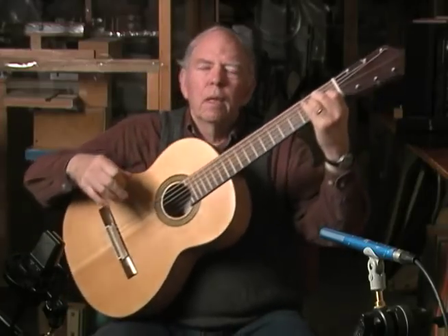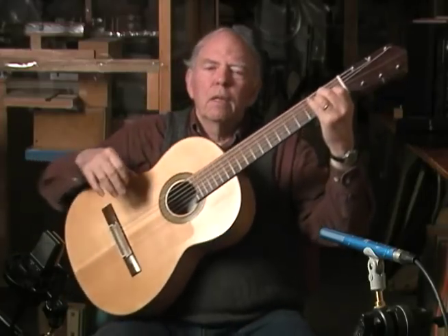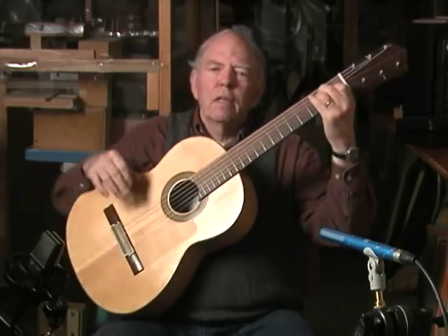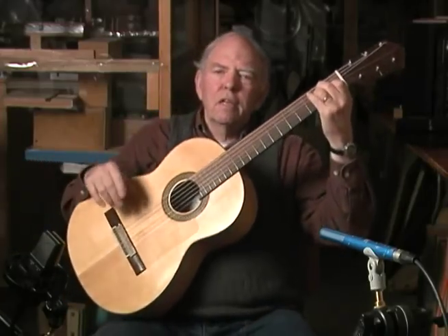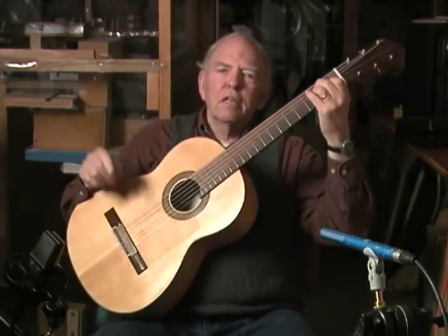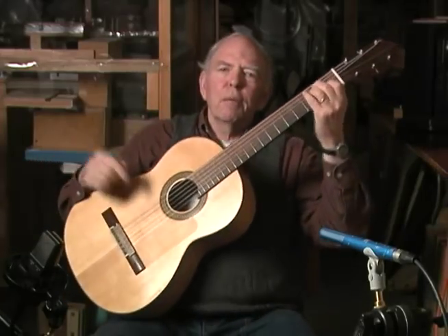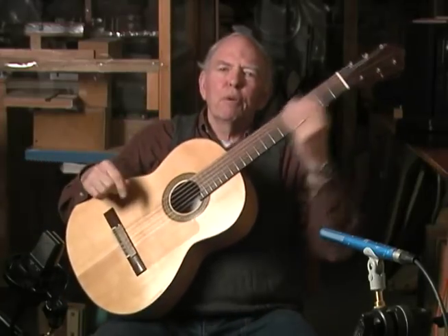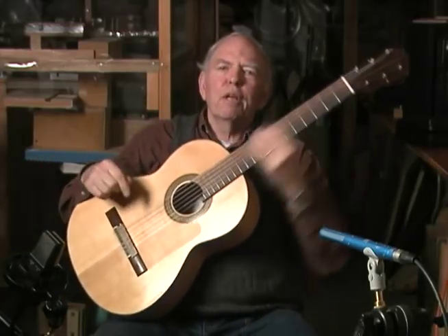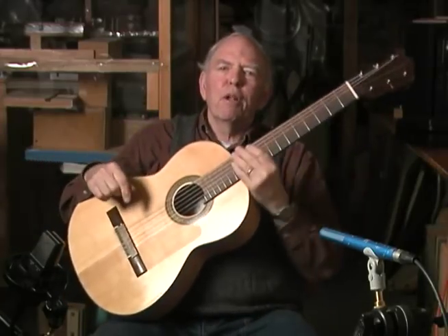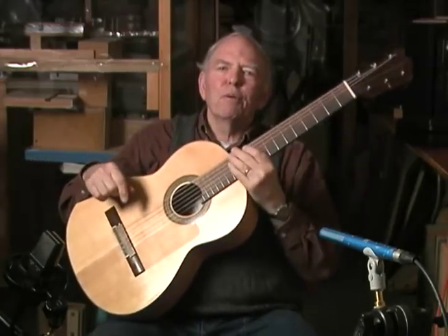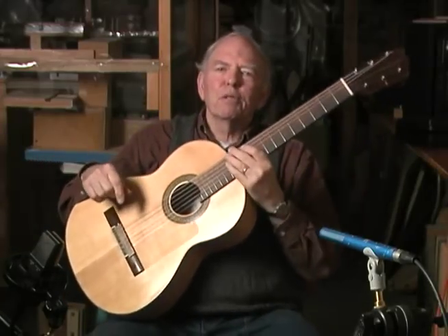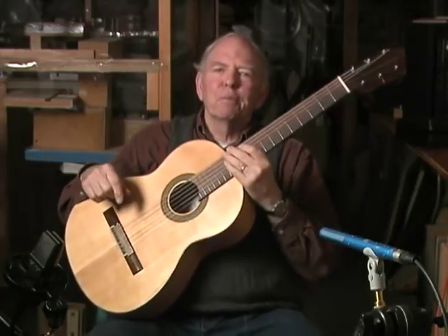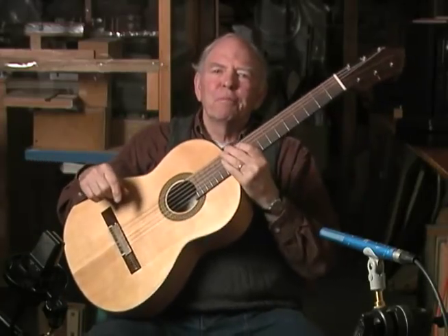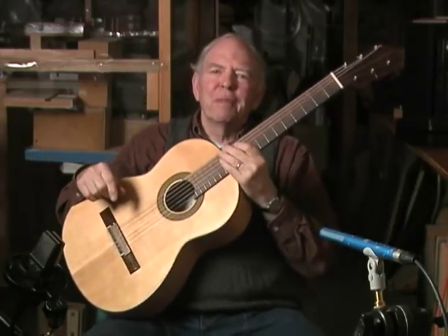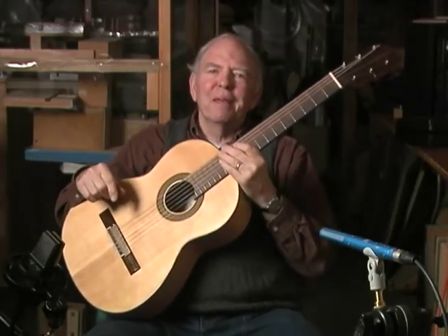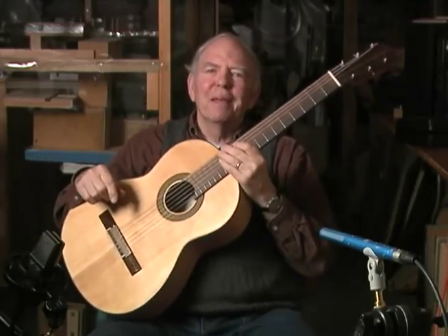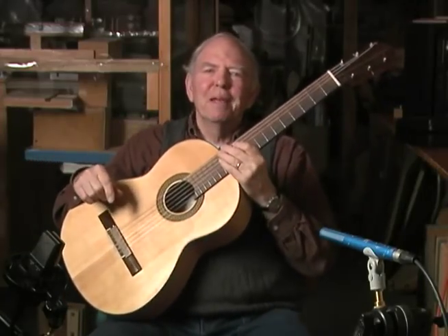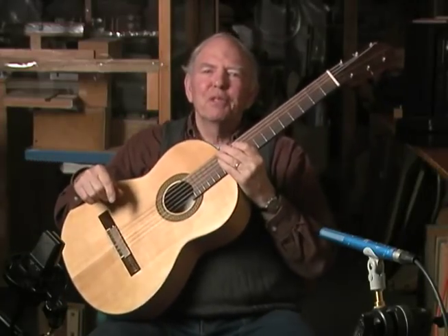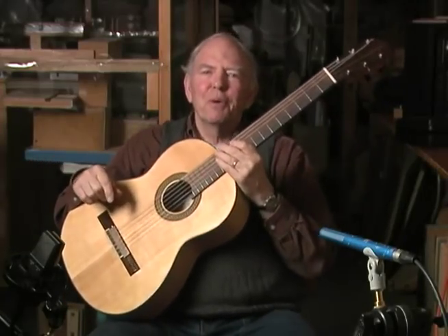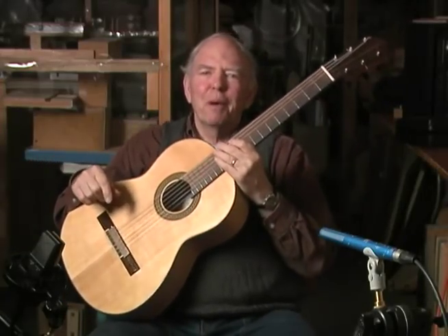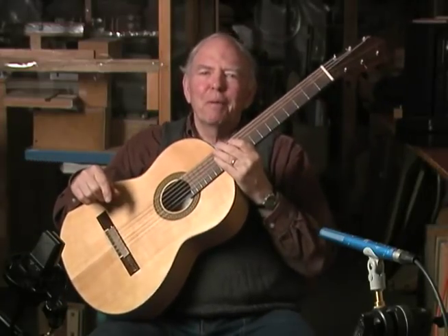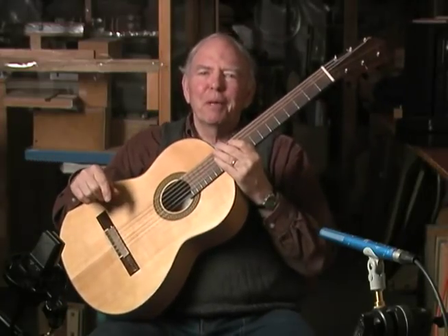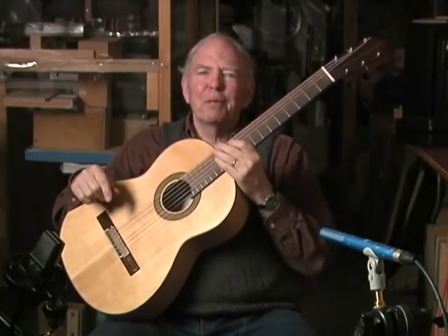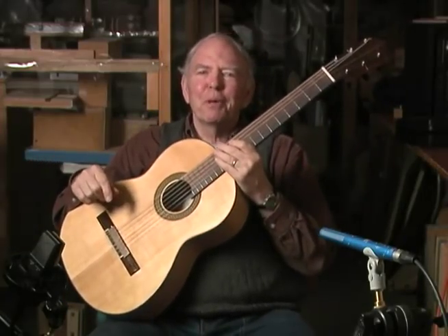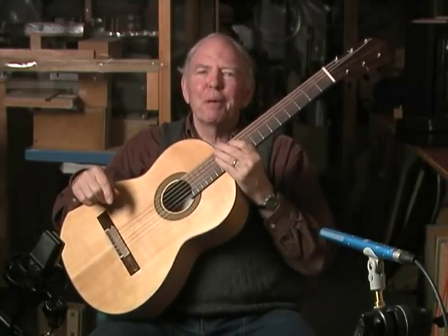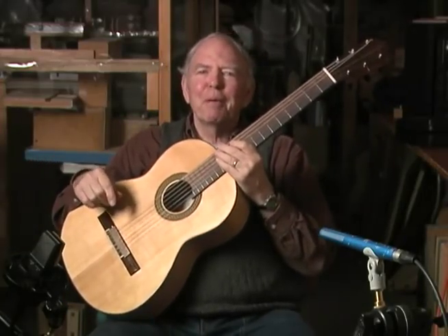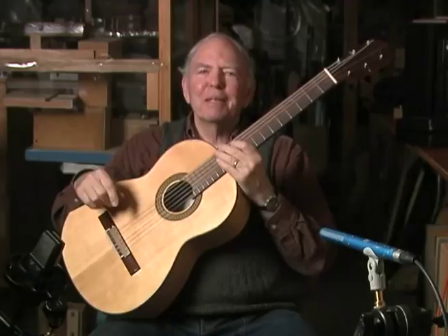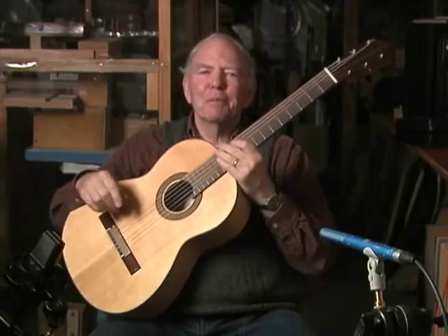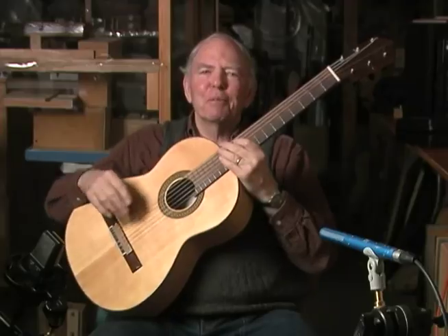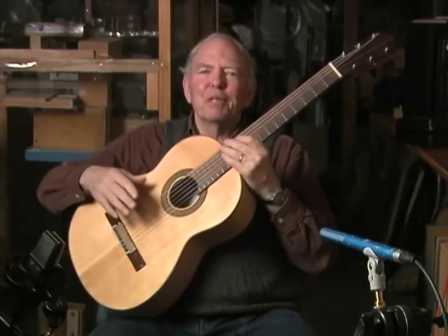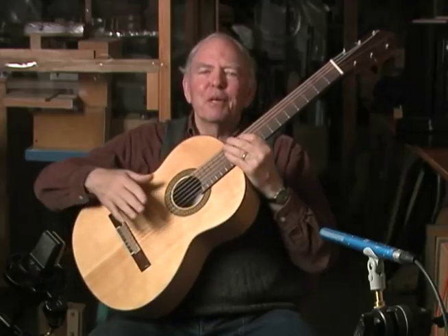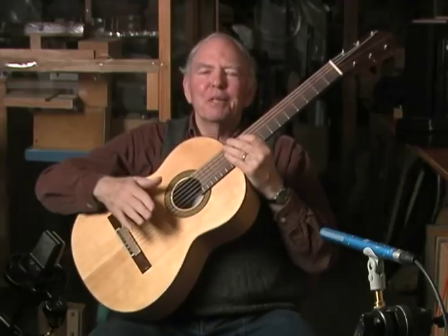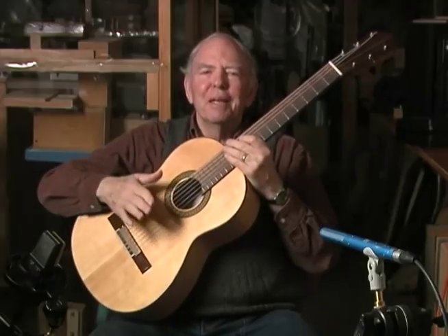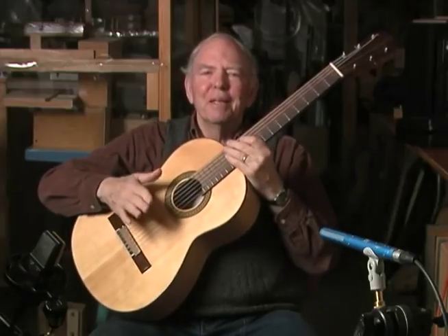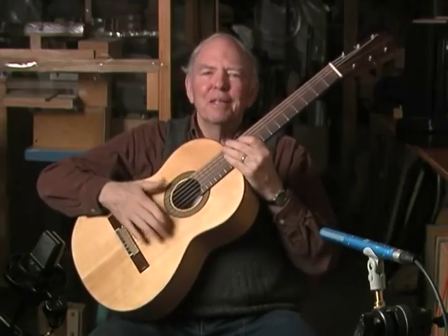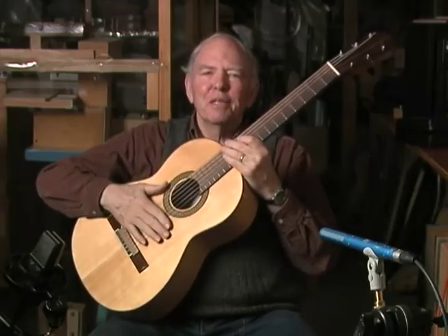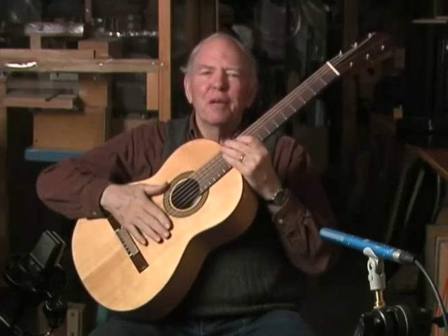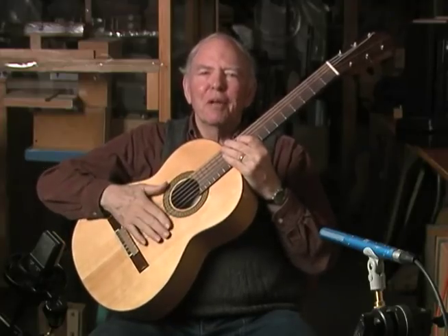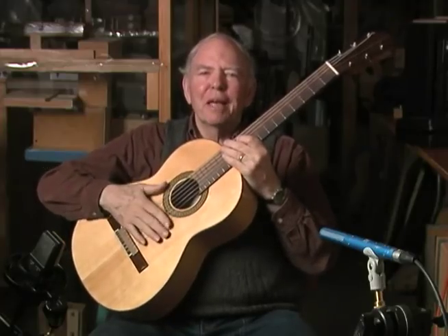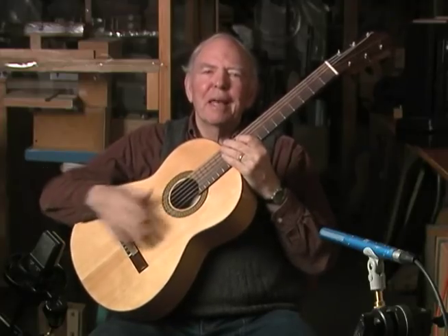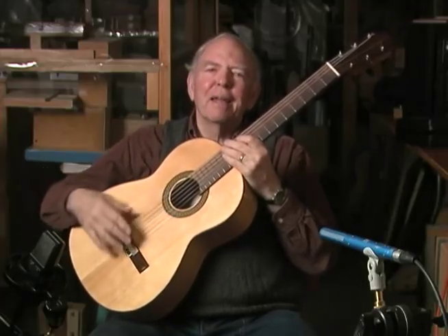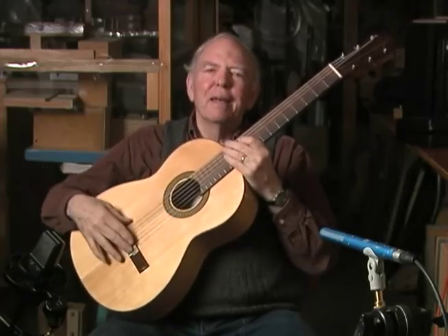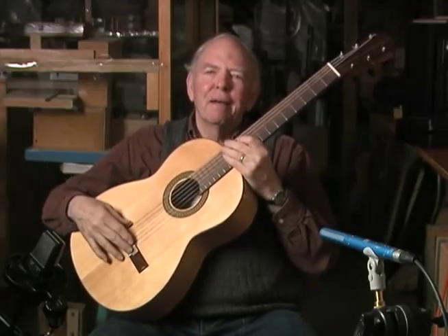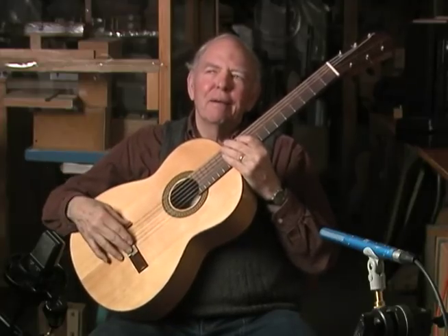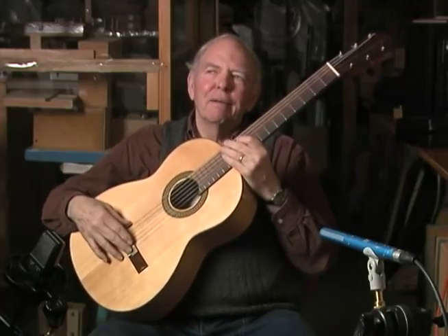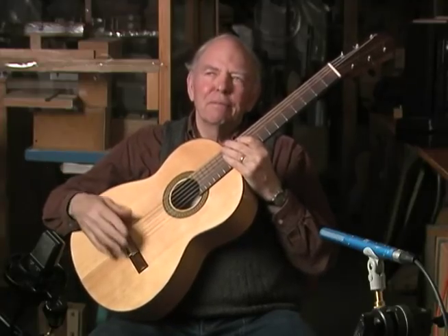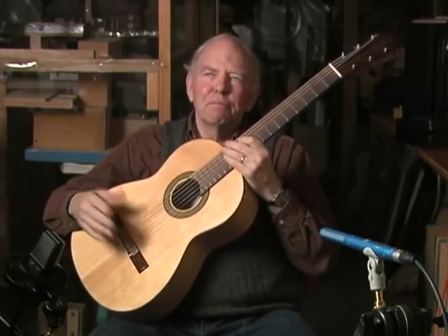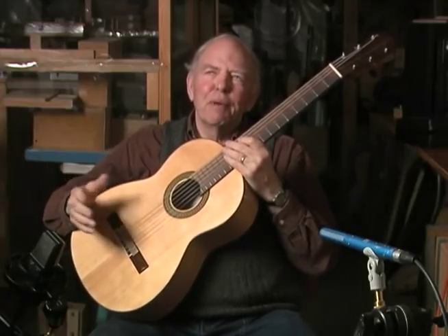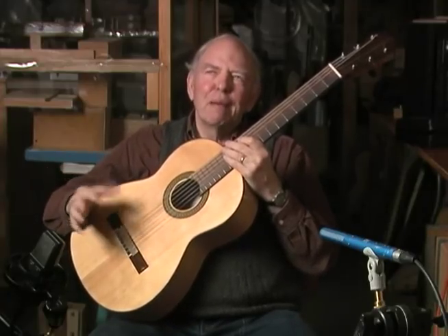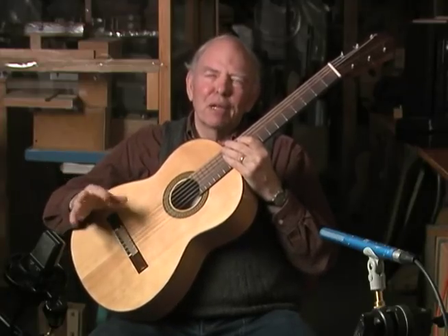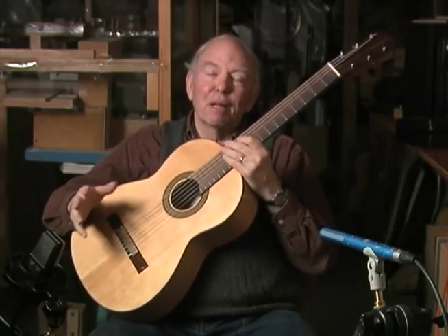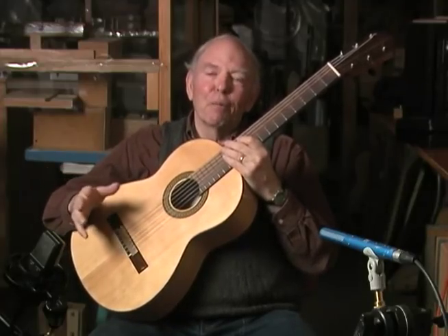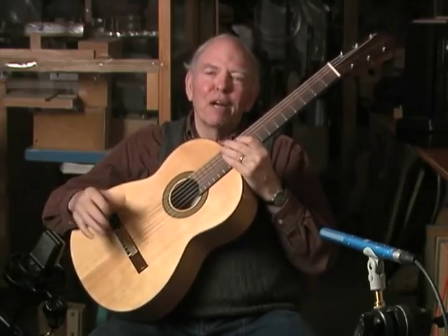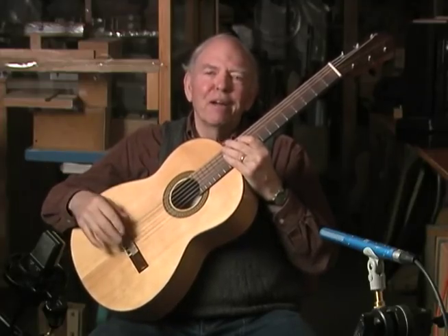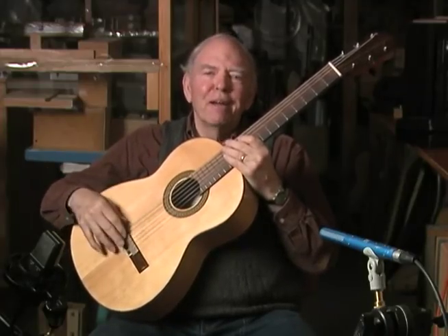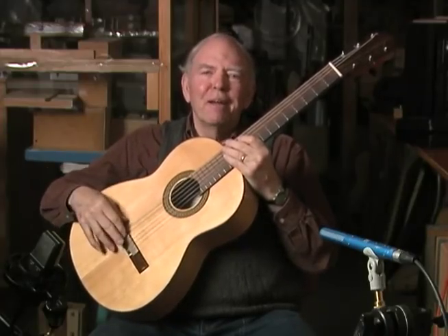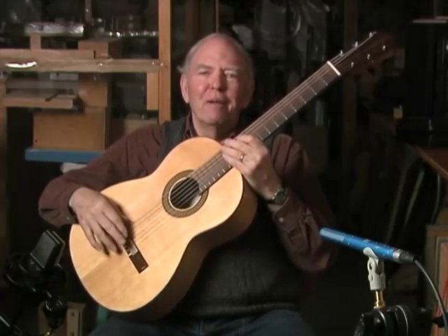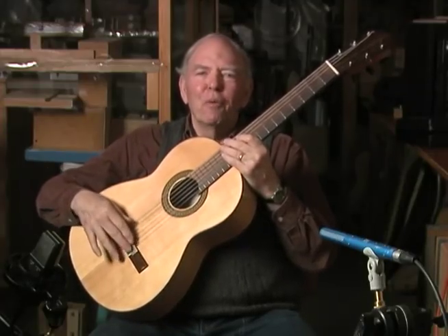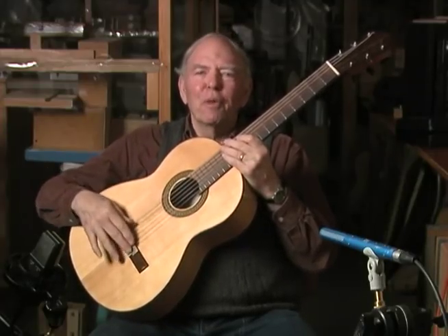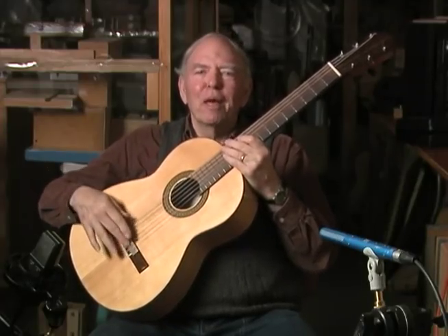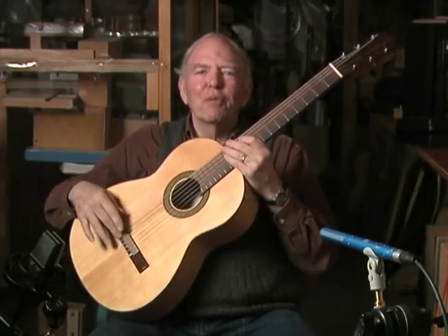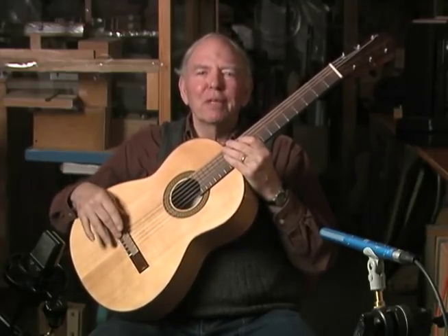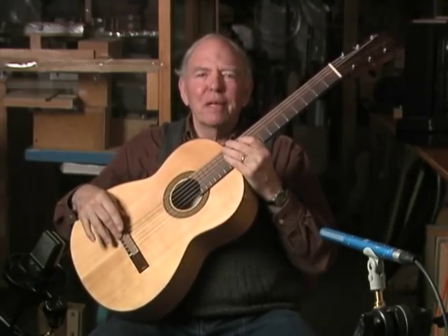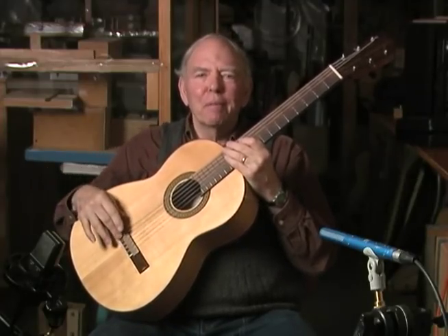That's actually pretty close, so I'm going to try to make some guitars that sound like that — or perhaps a little better without the tape.